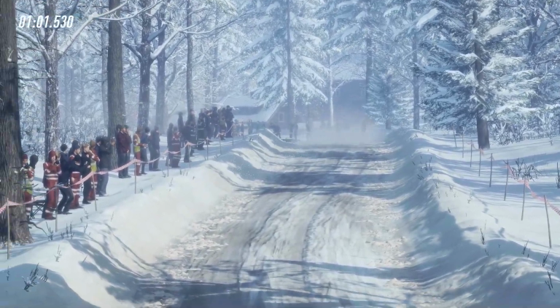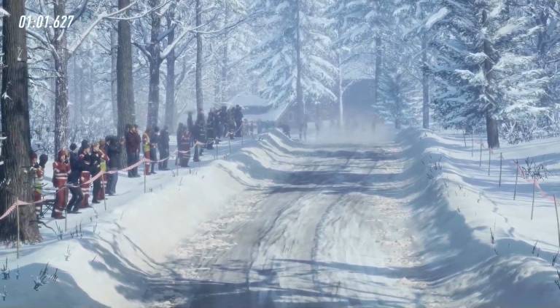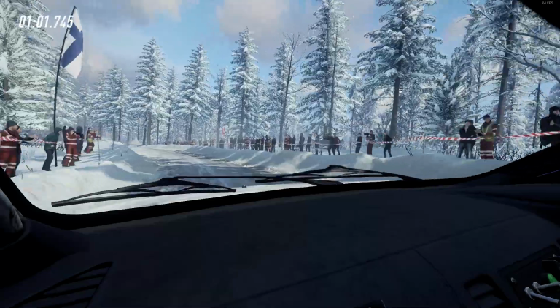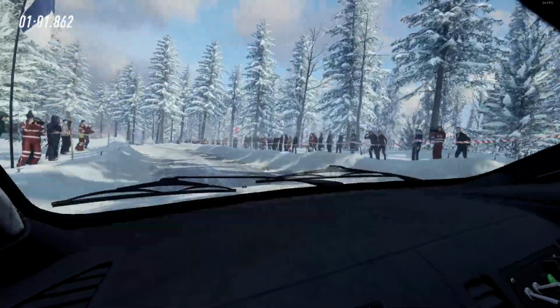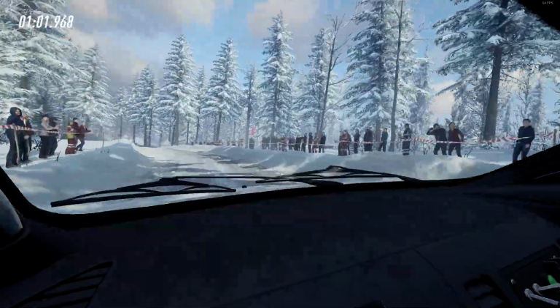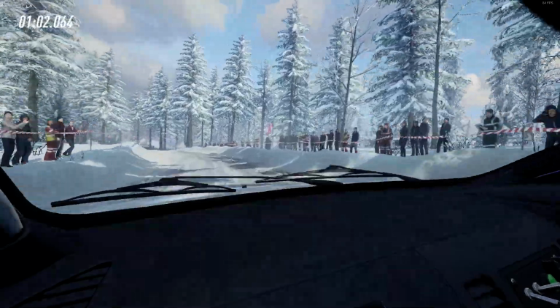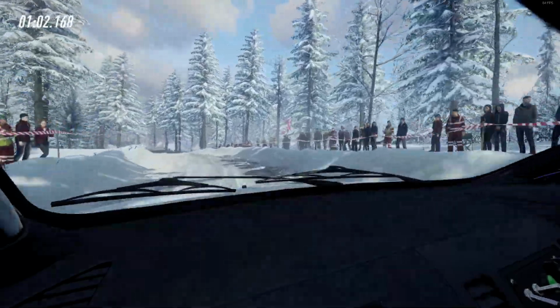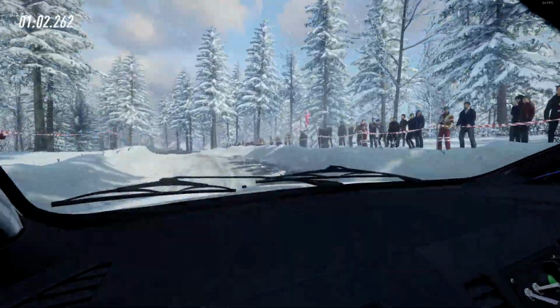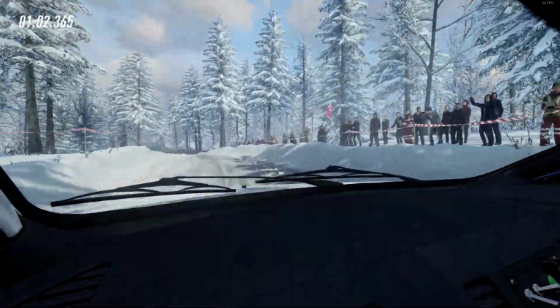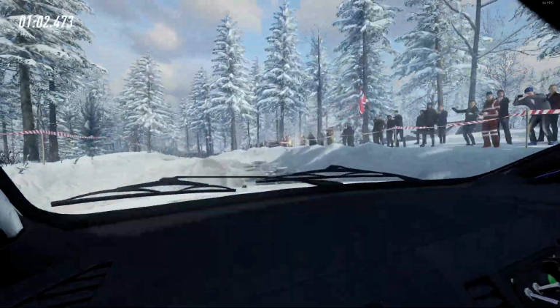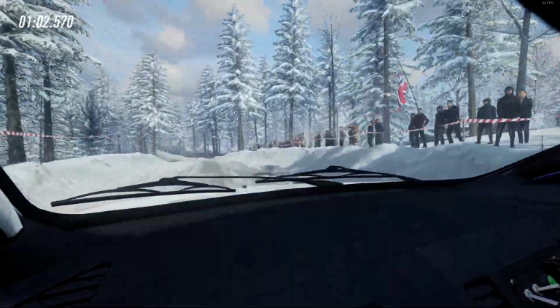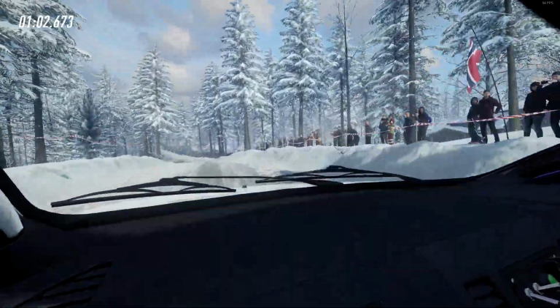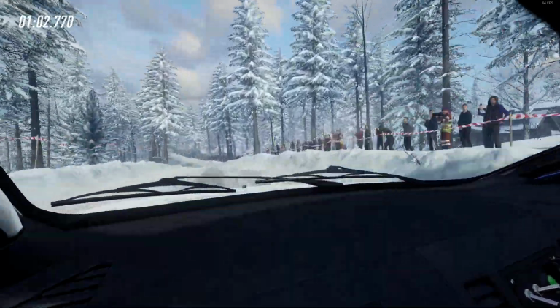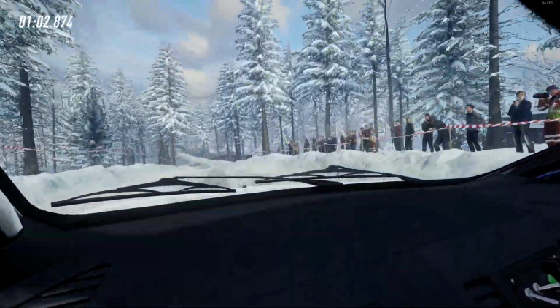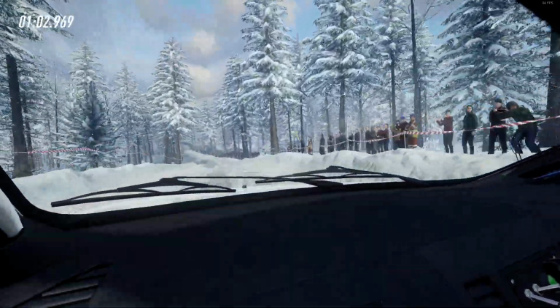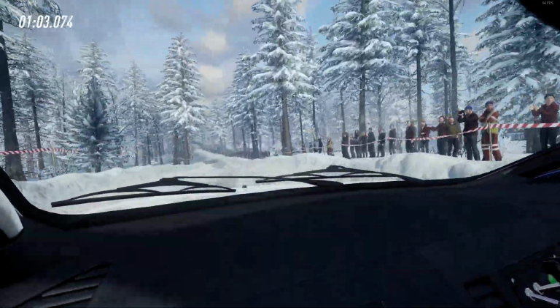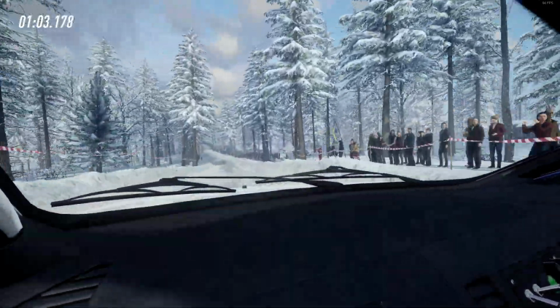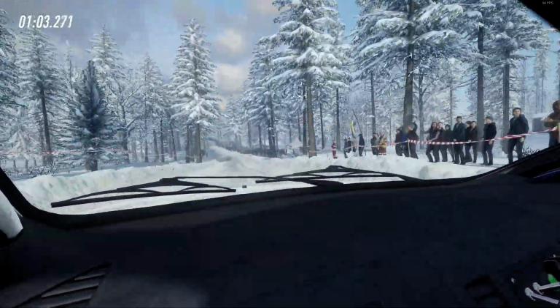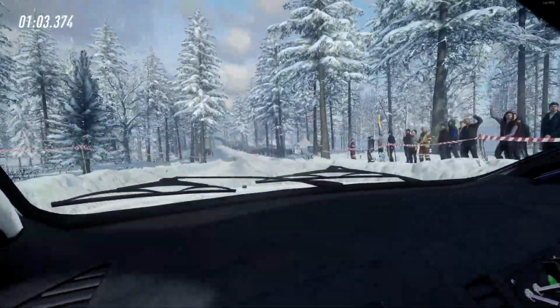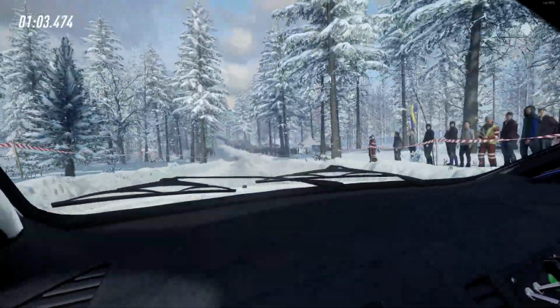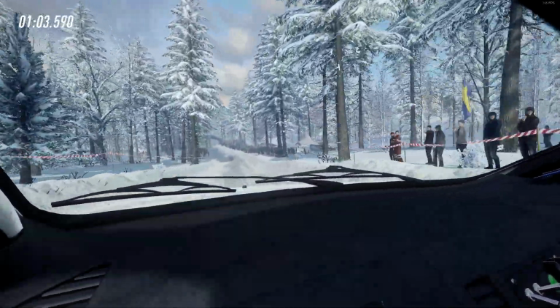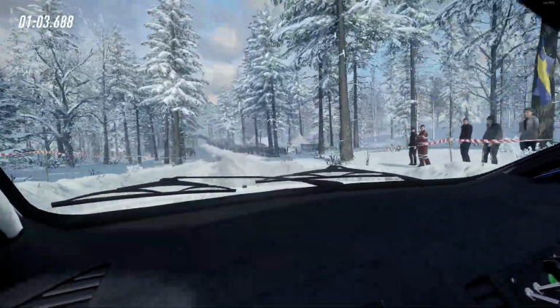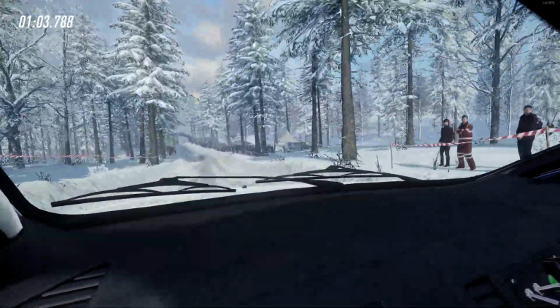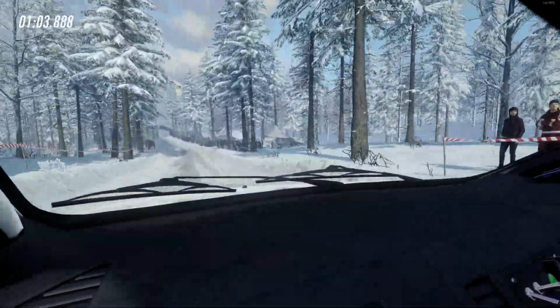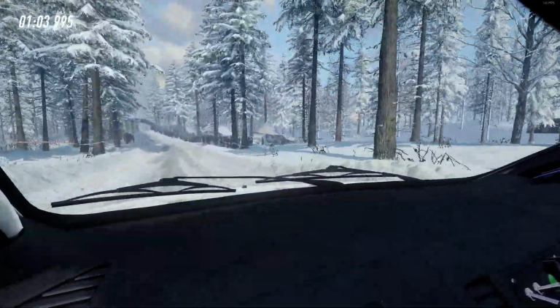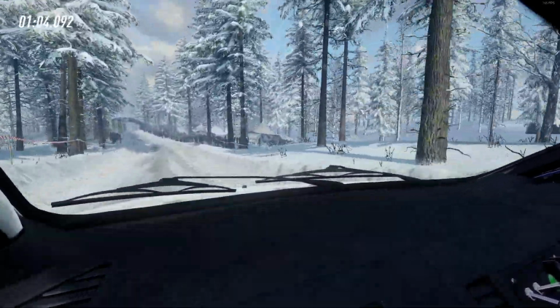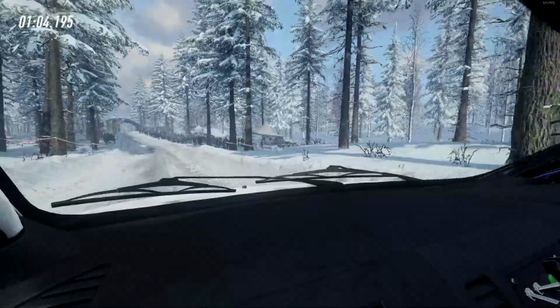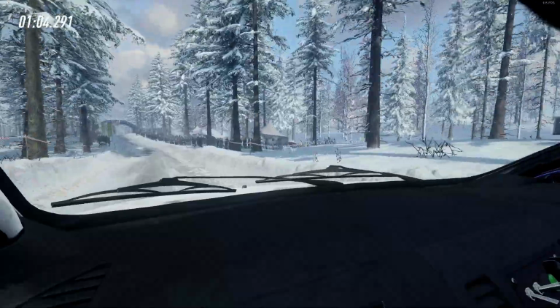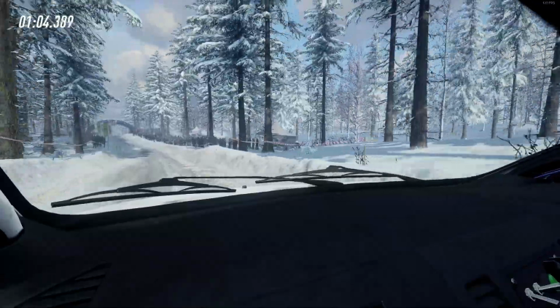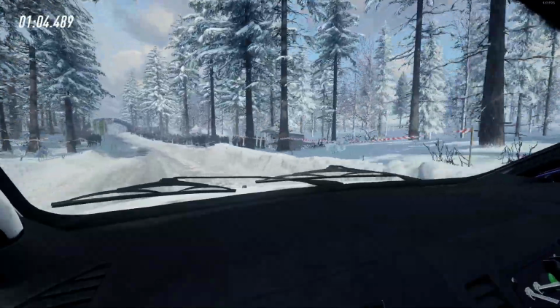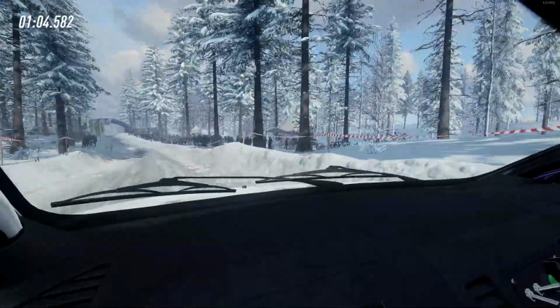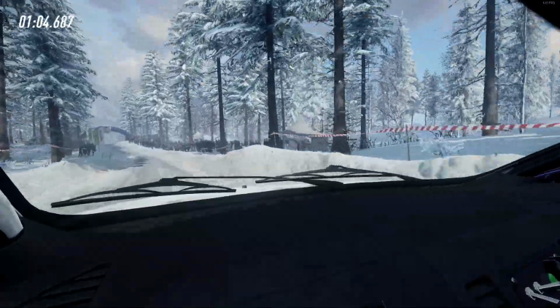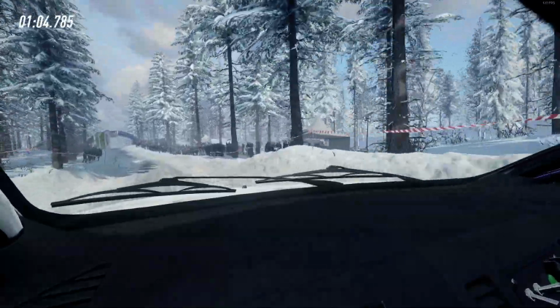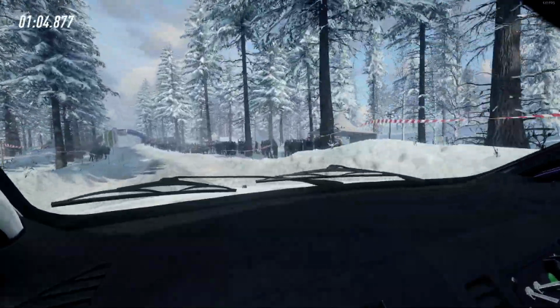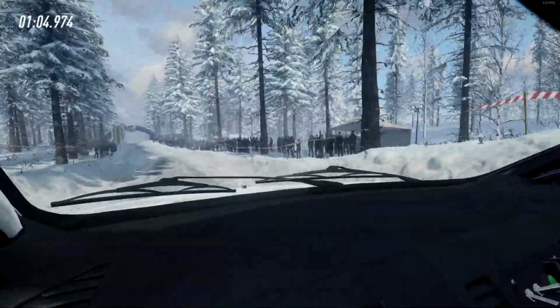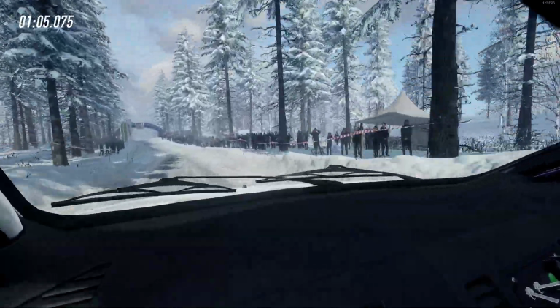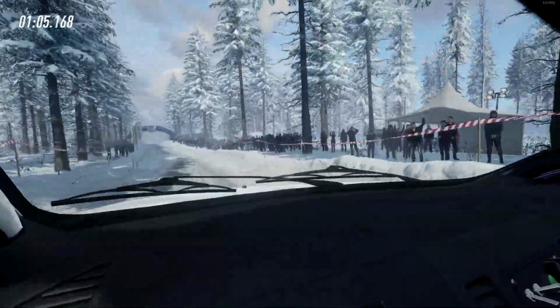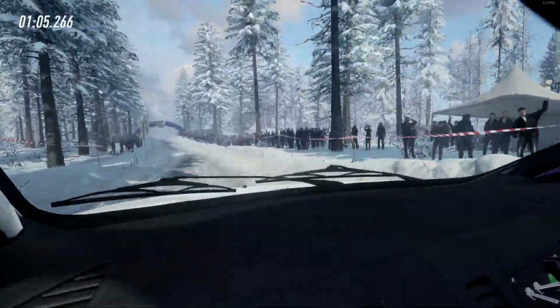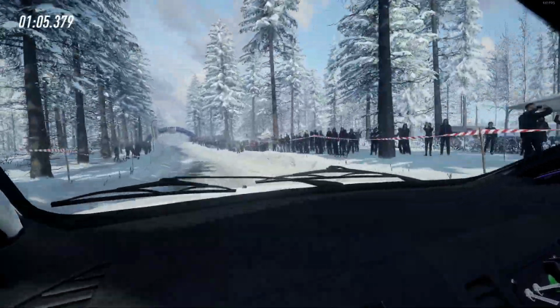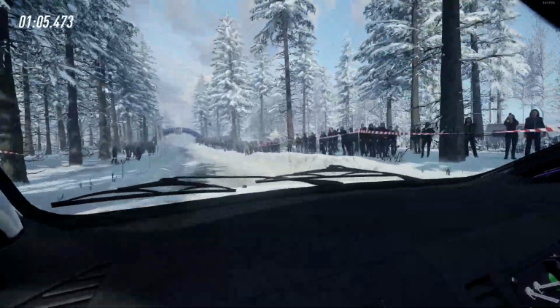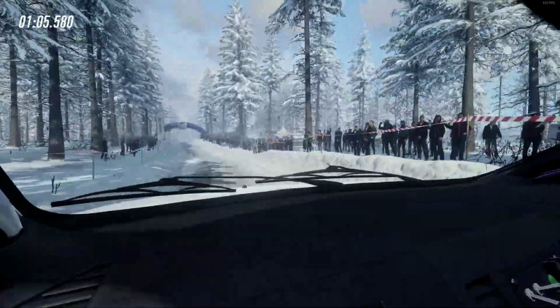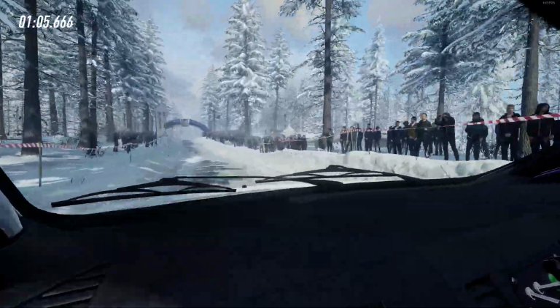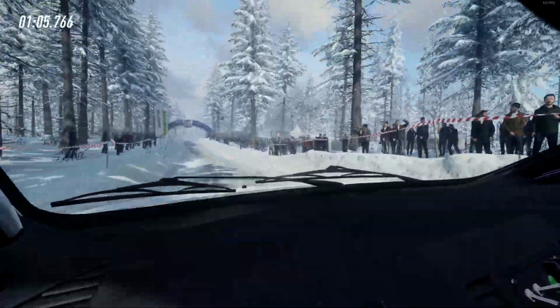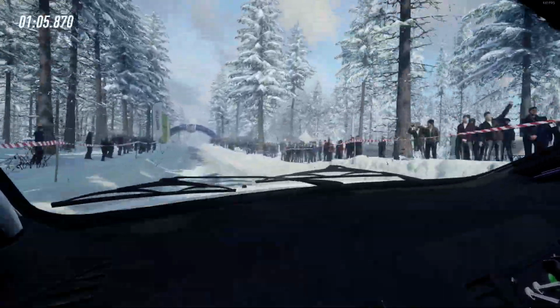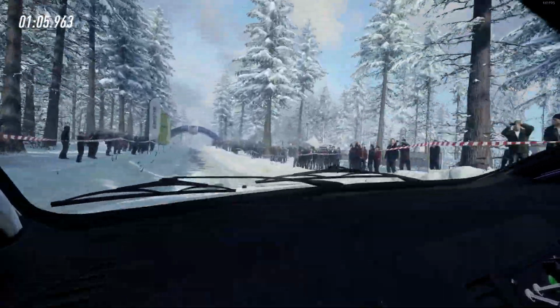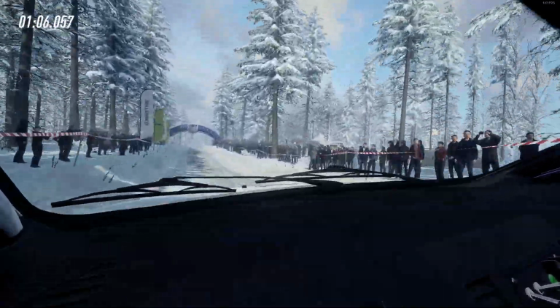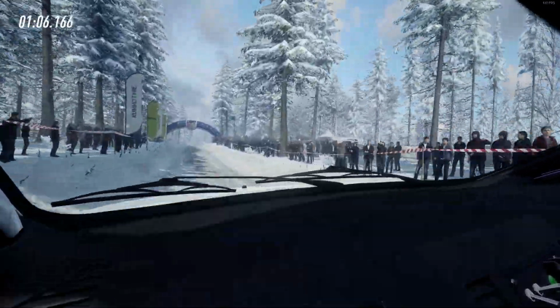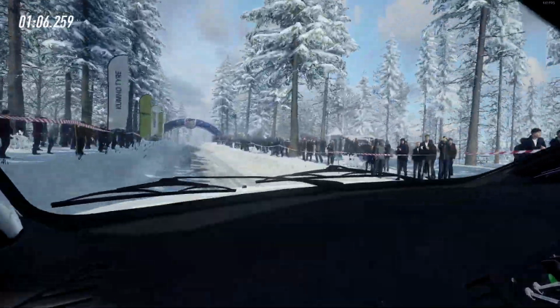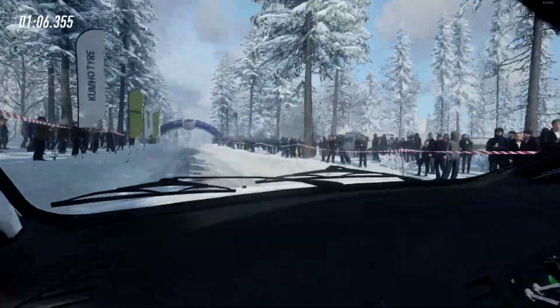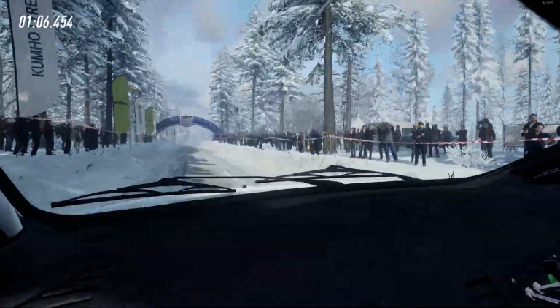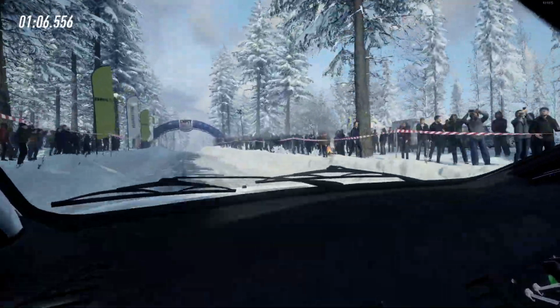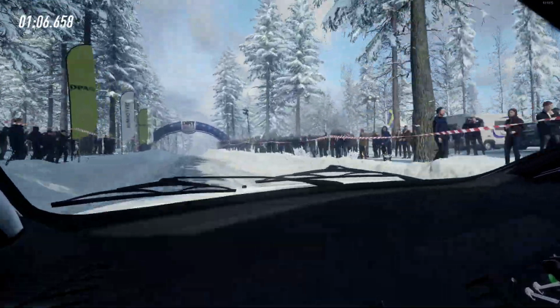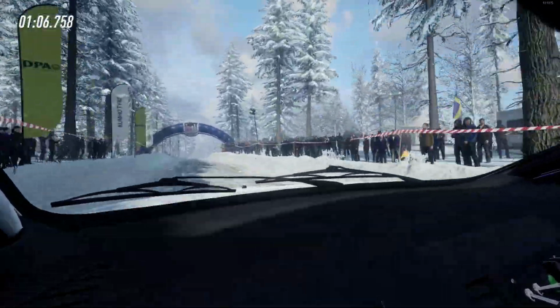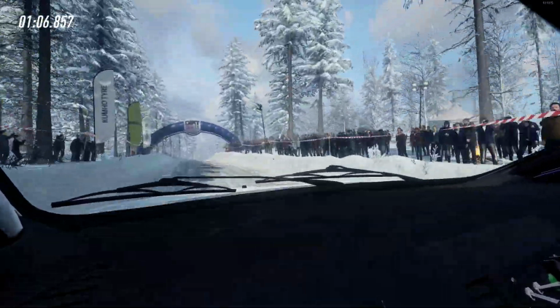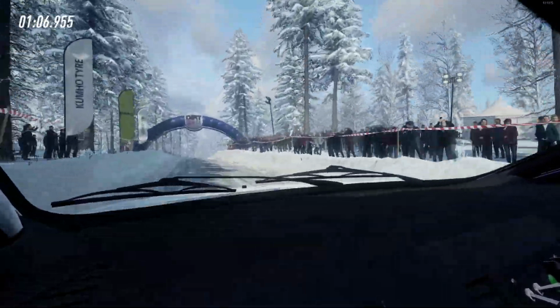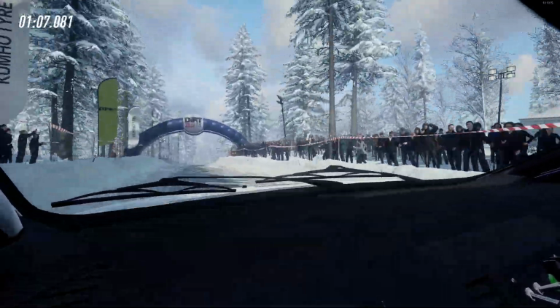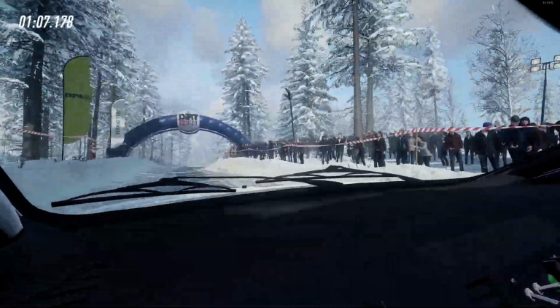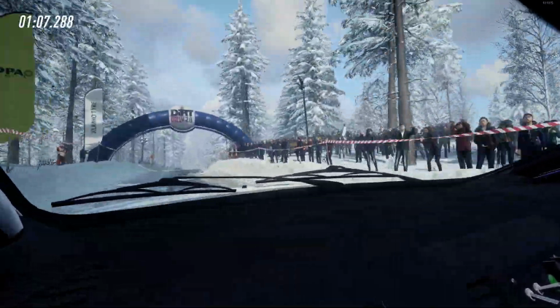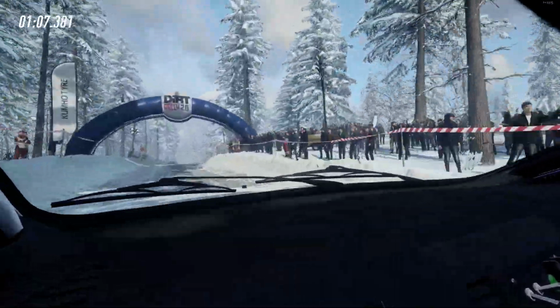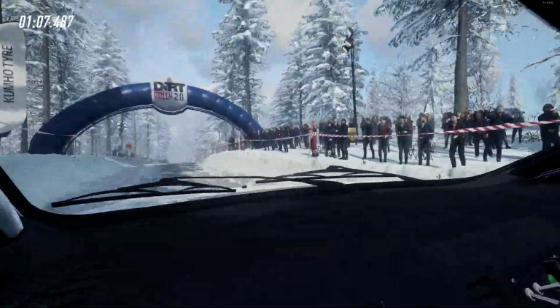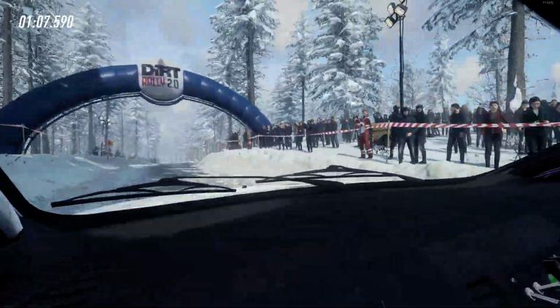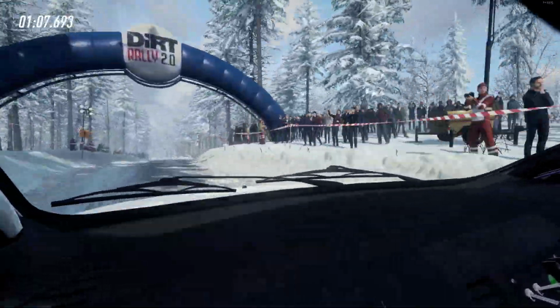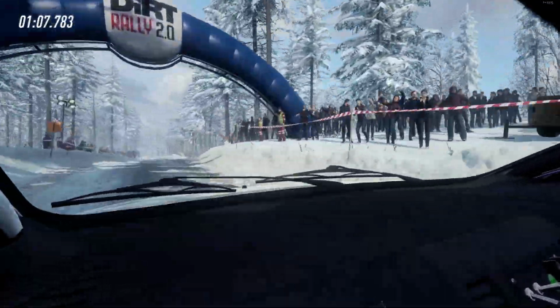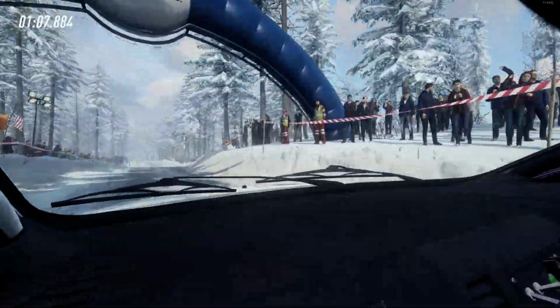6 left, 60, 6 right of a jump, 100, 5 left of a crest.